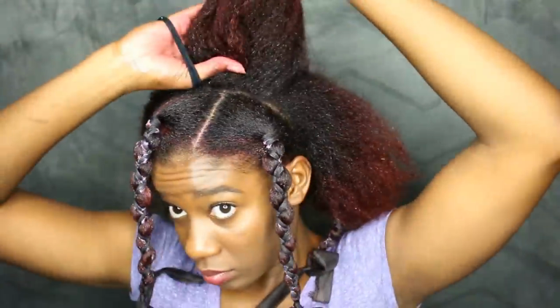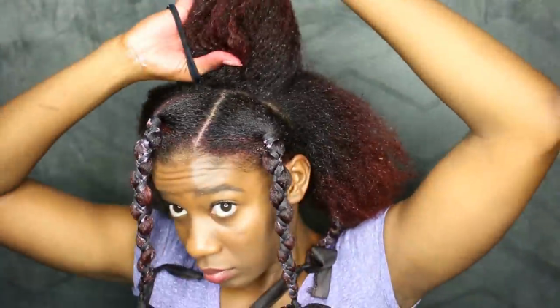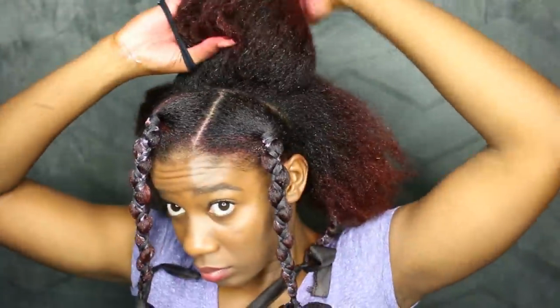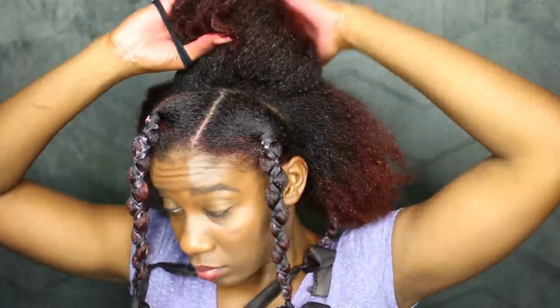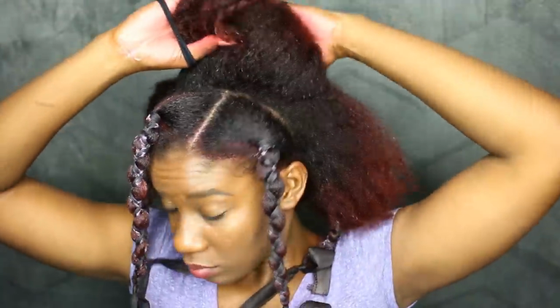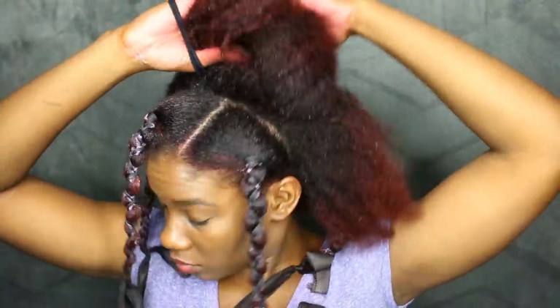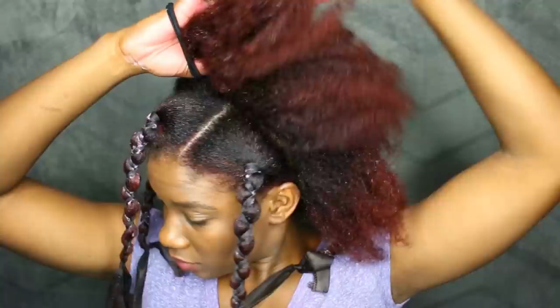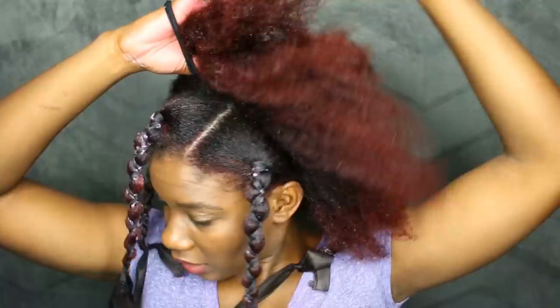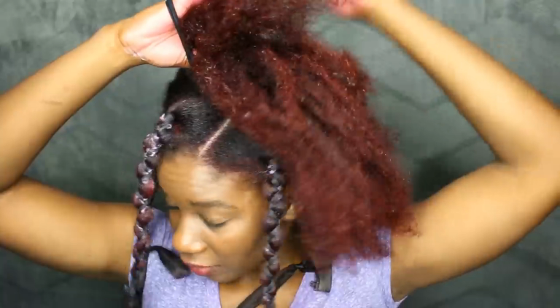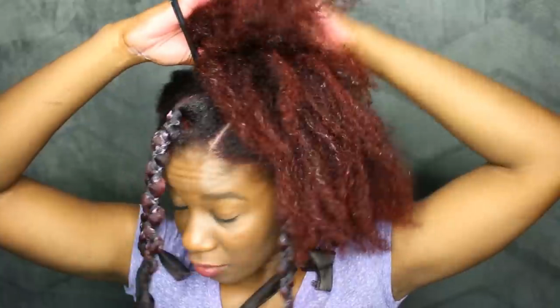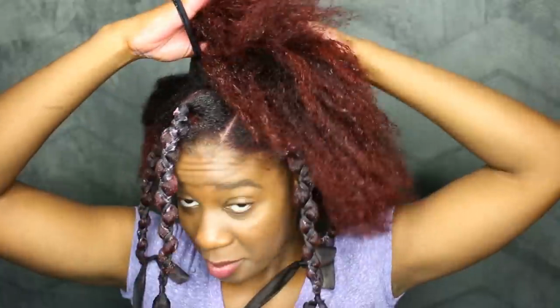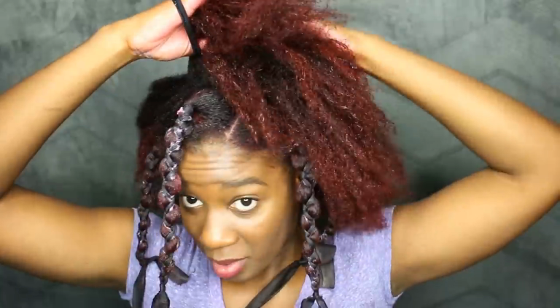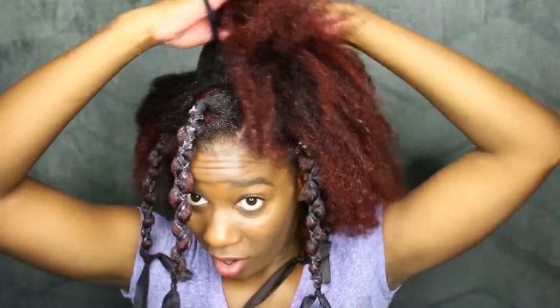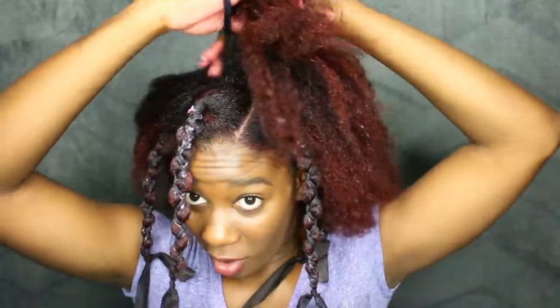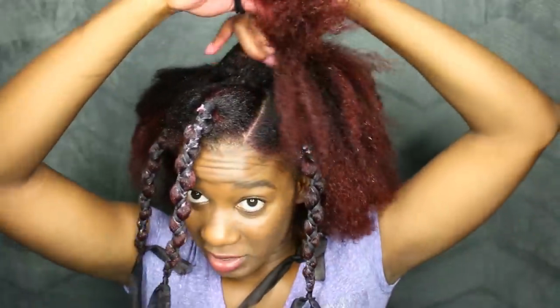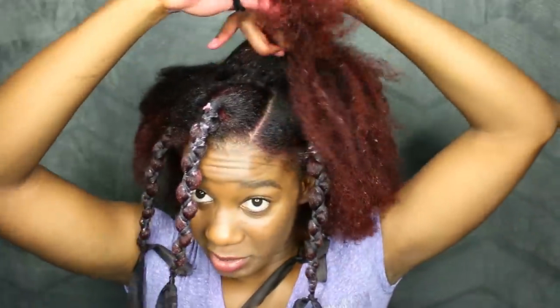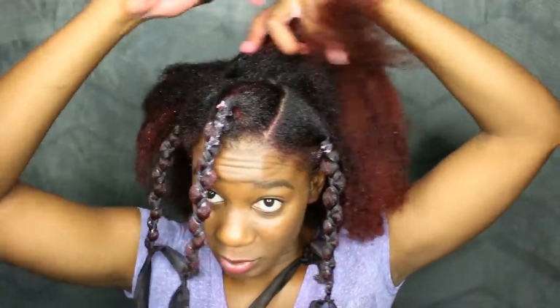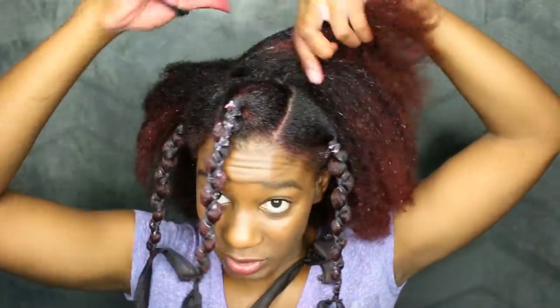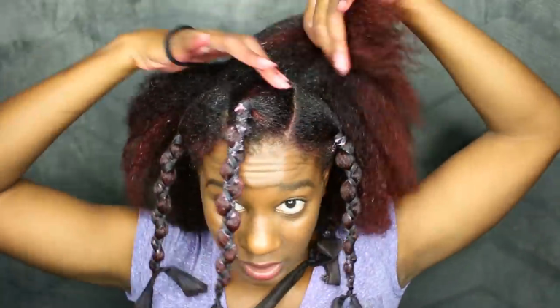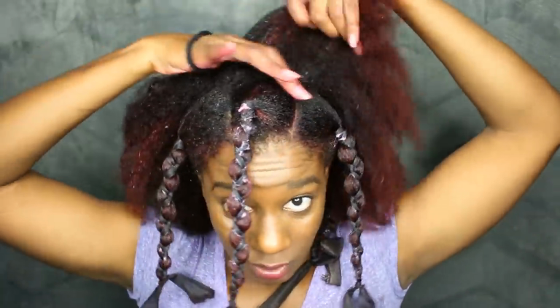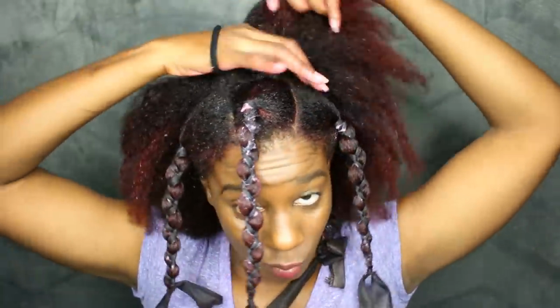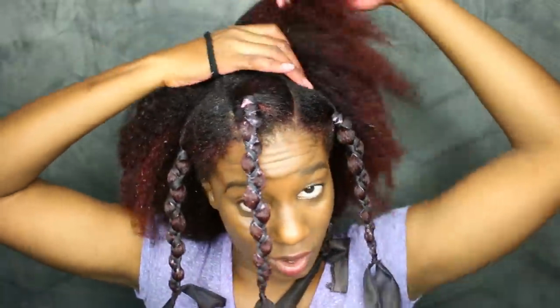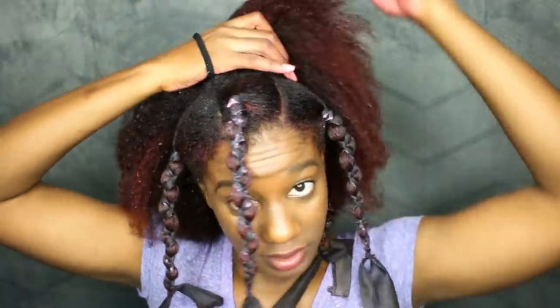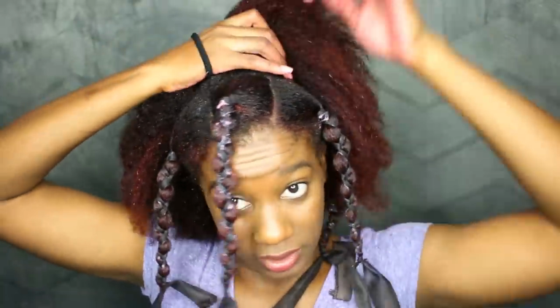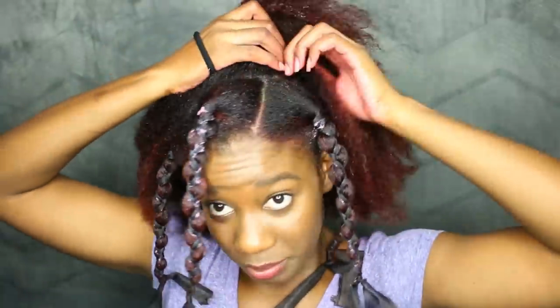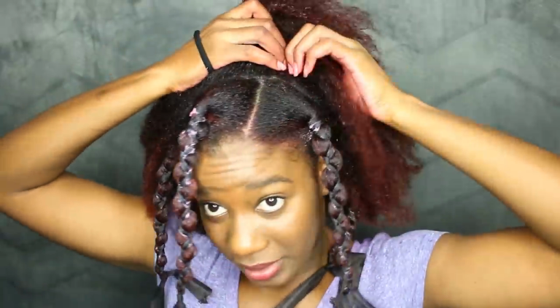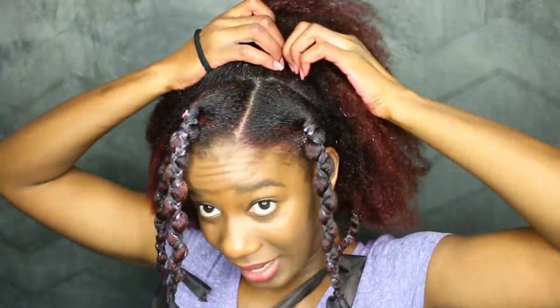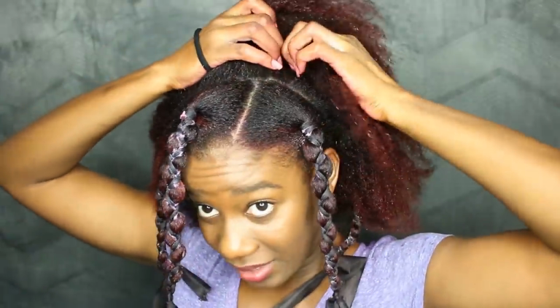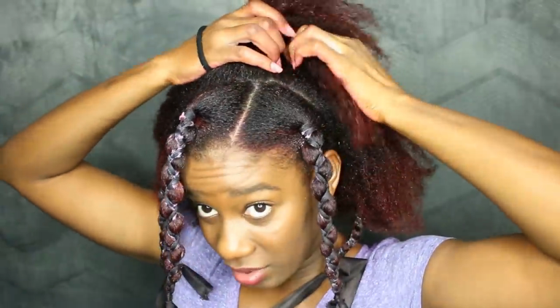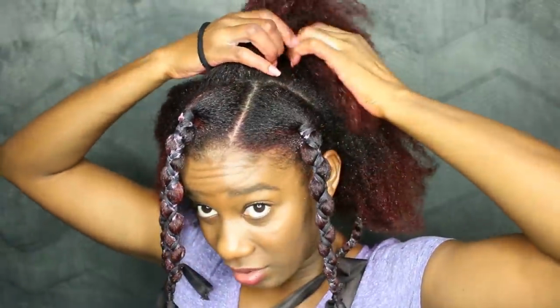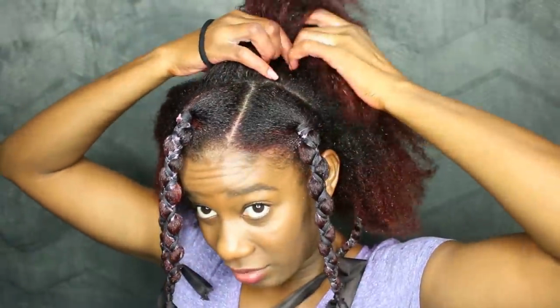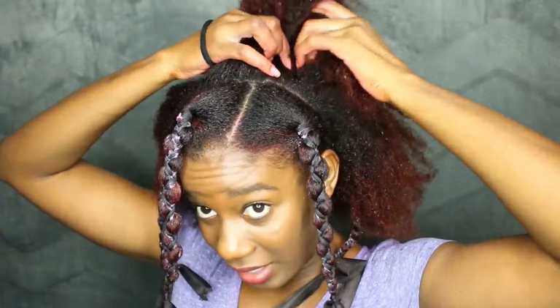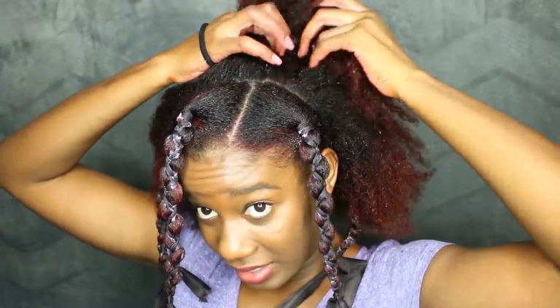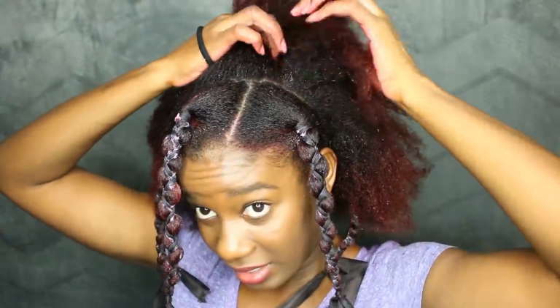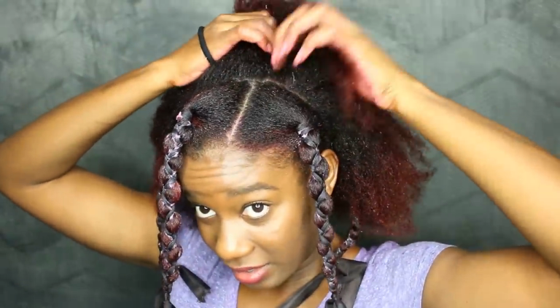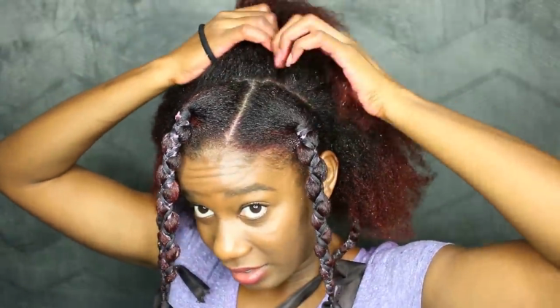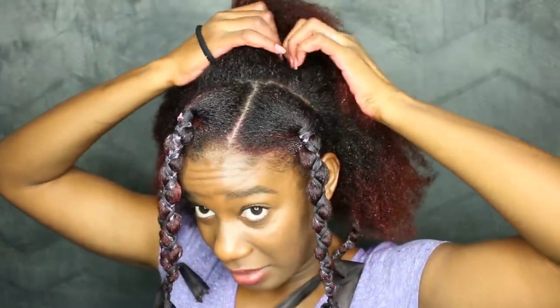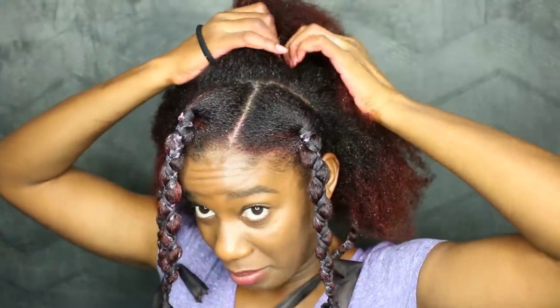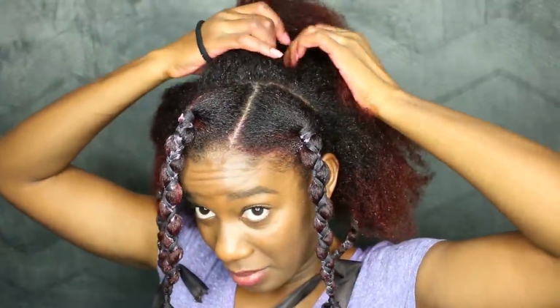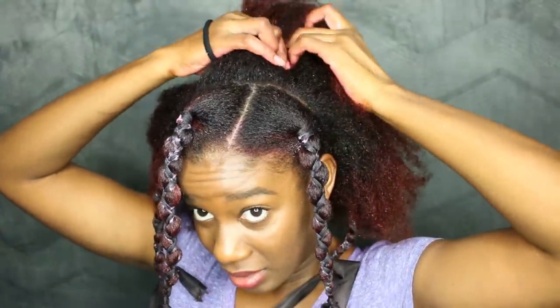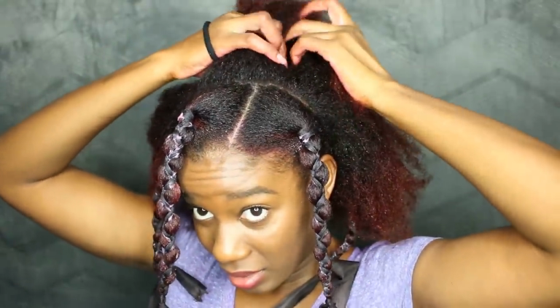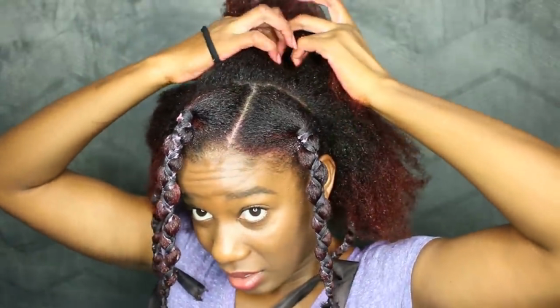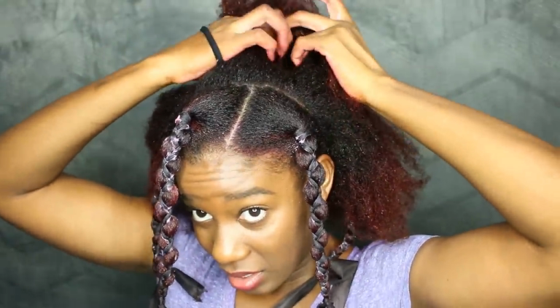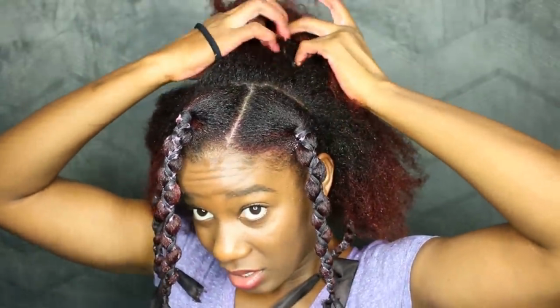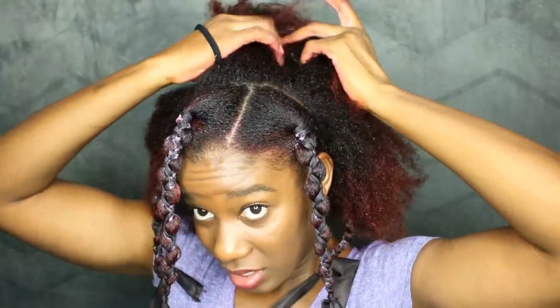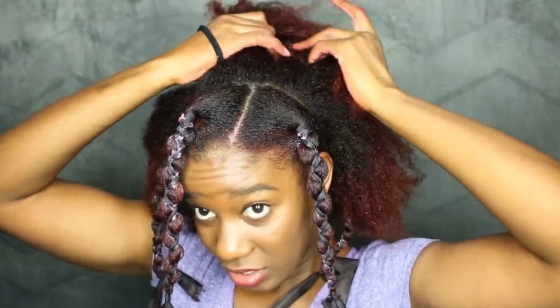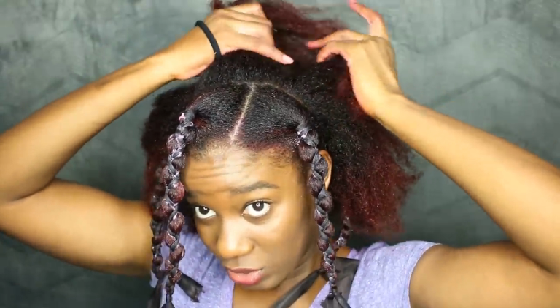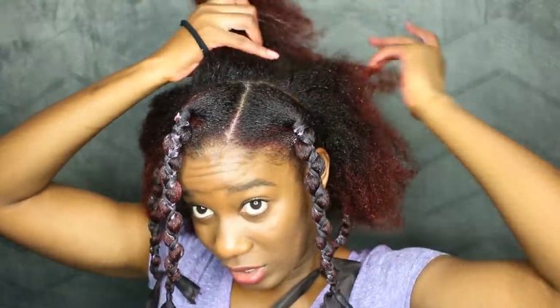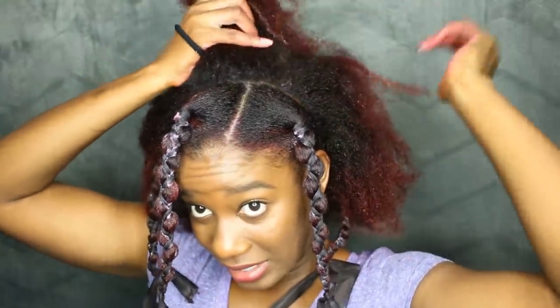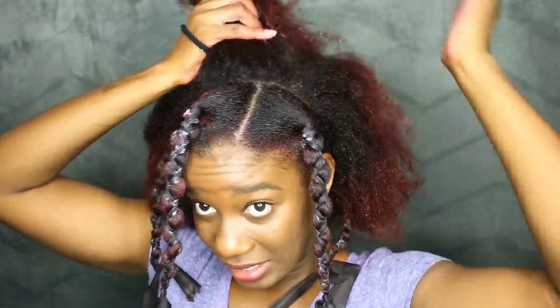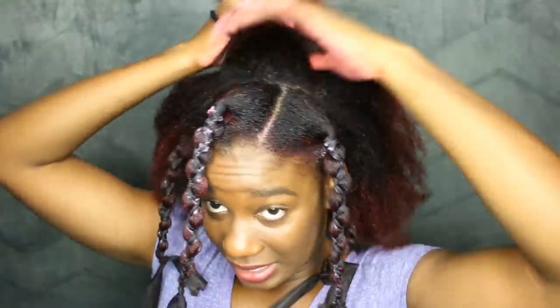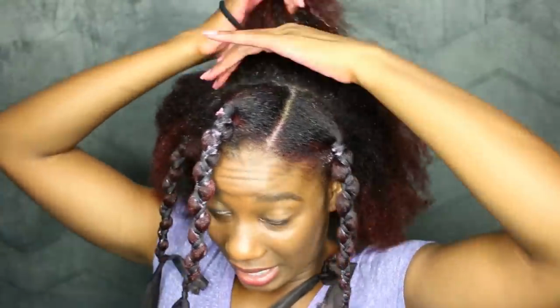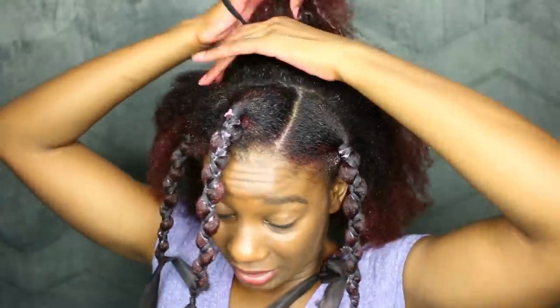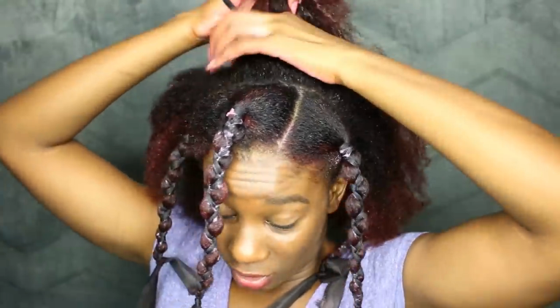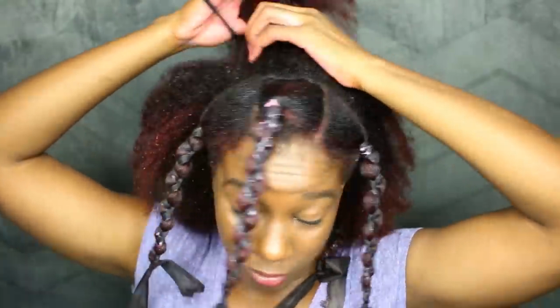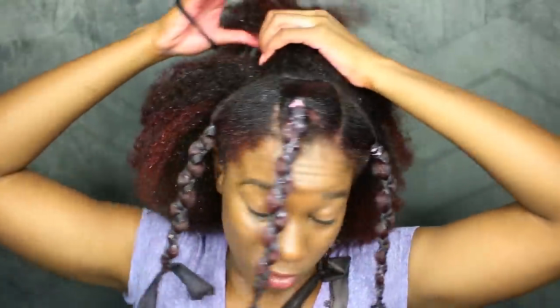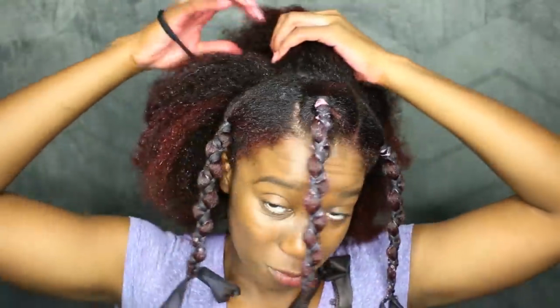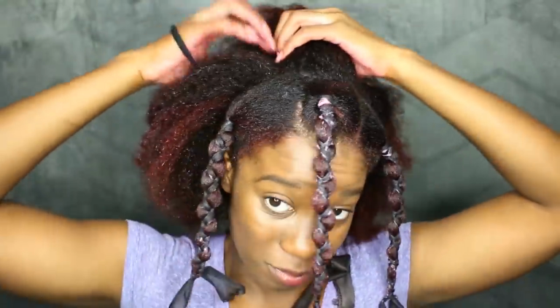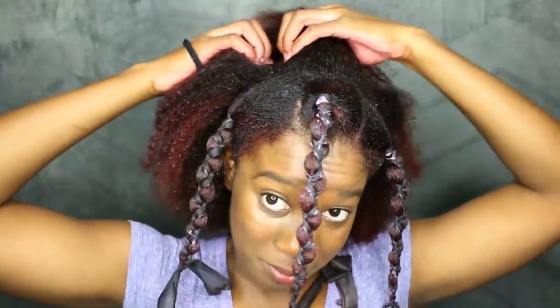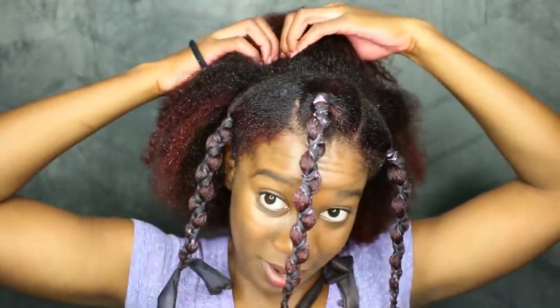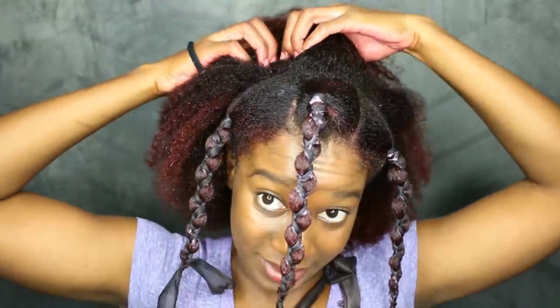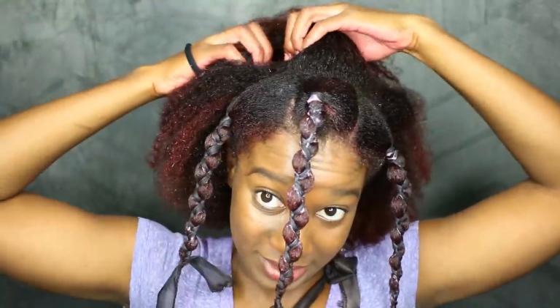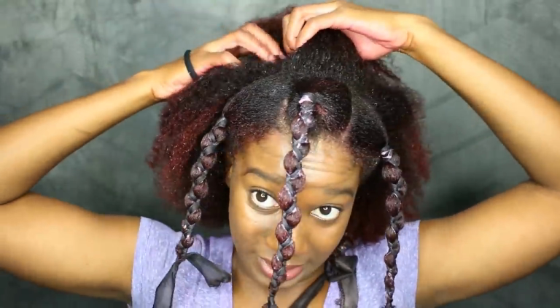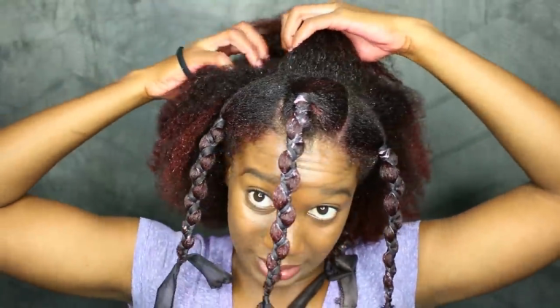I remember always putting one plait right here in the middle so that you can cover up the parting.